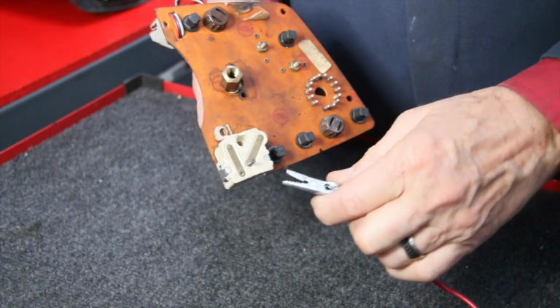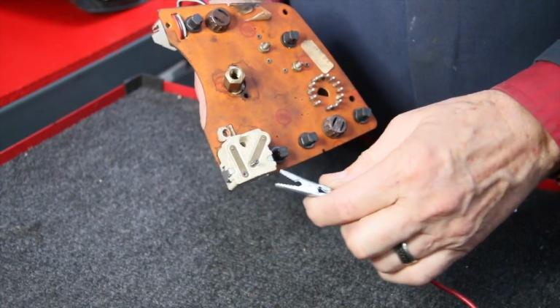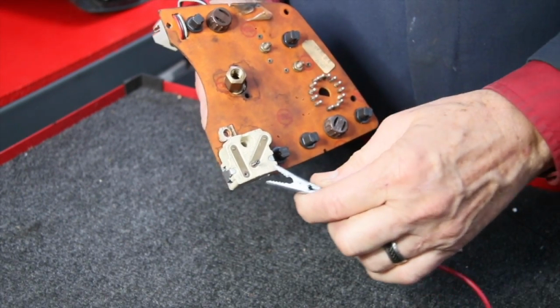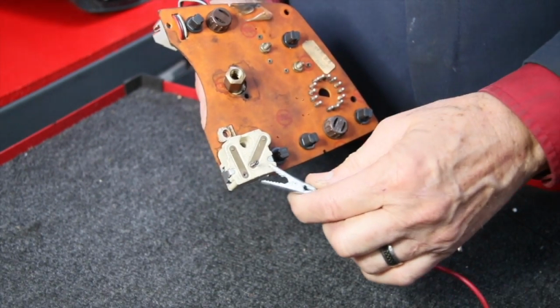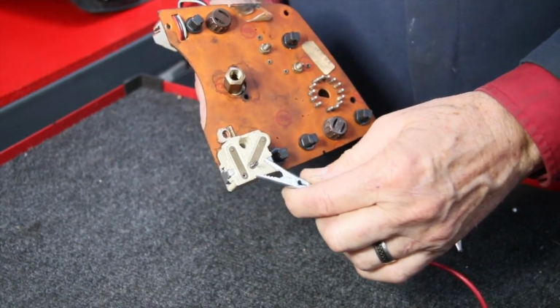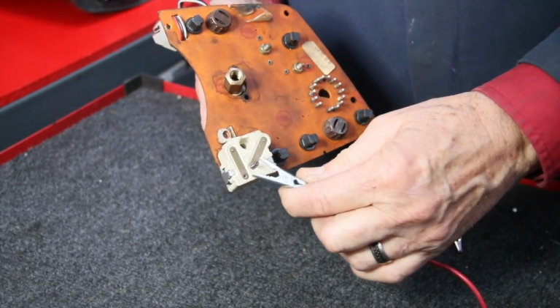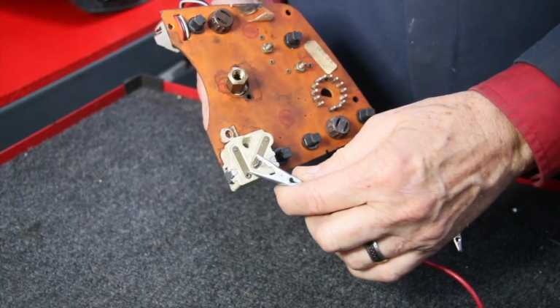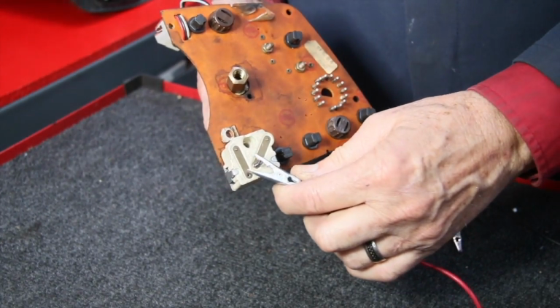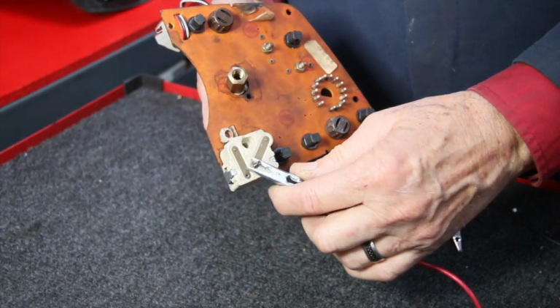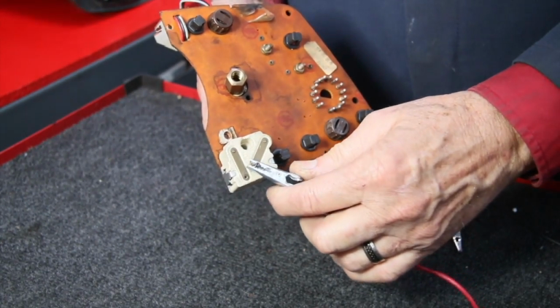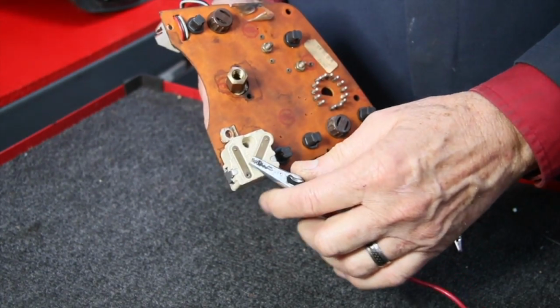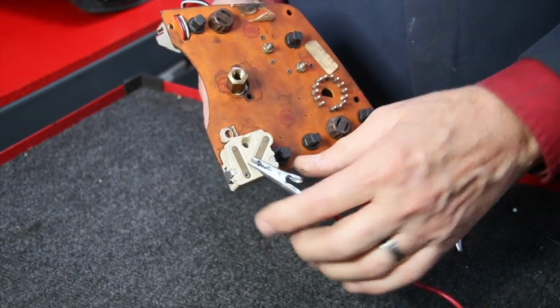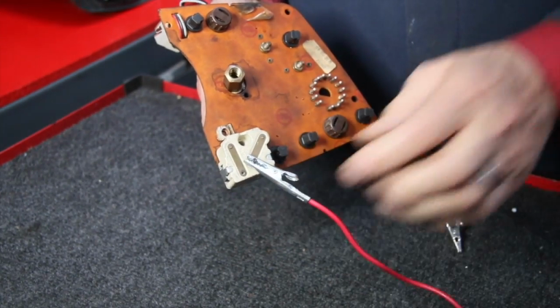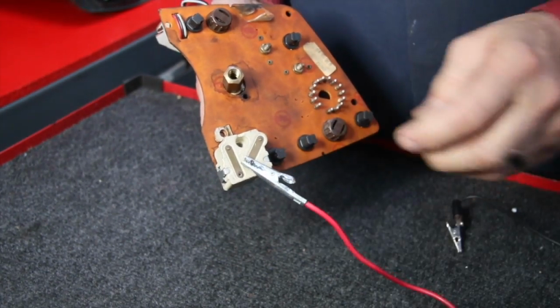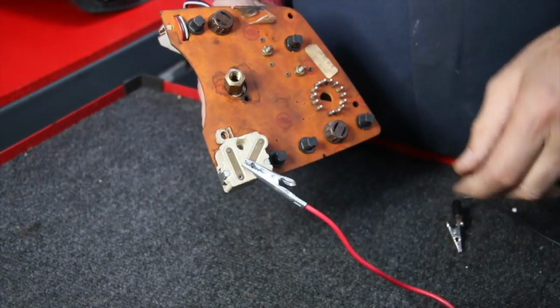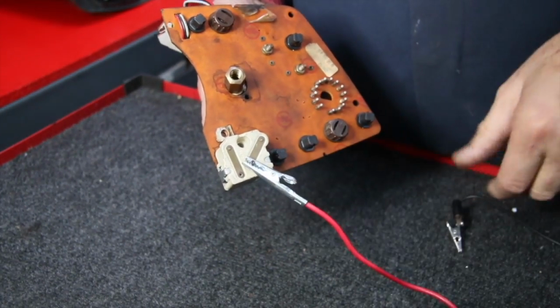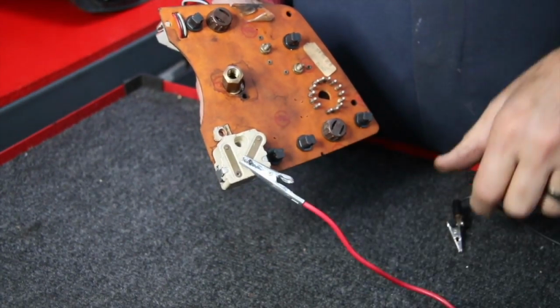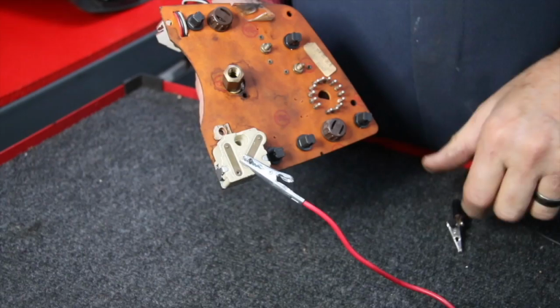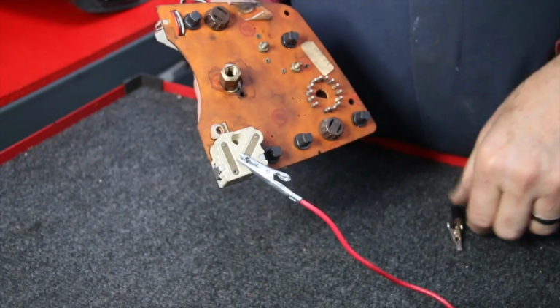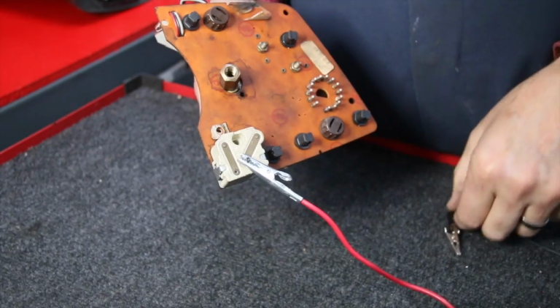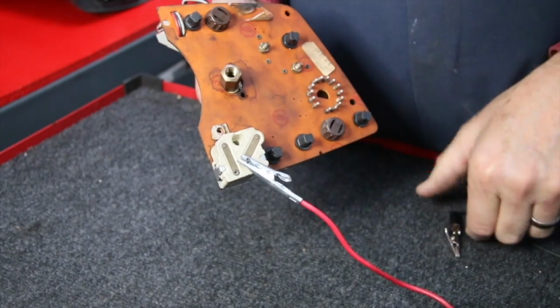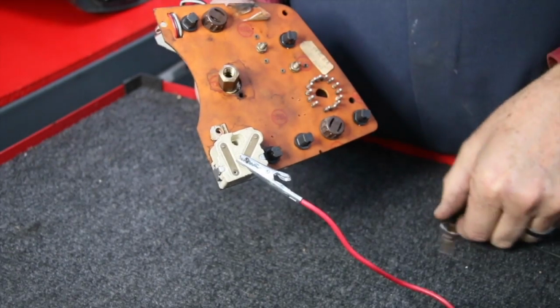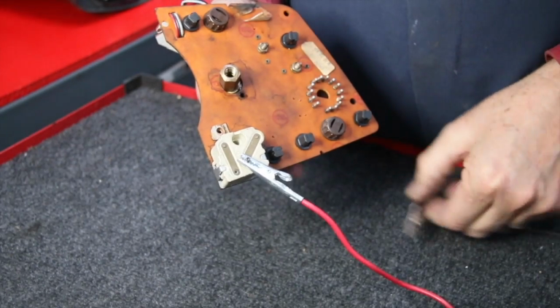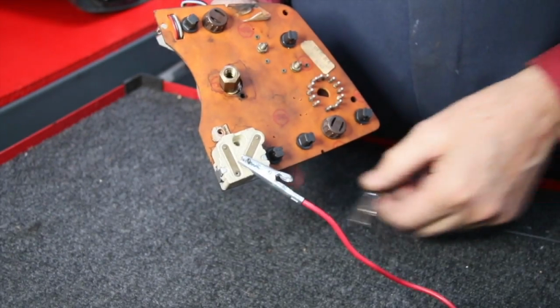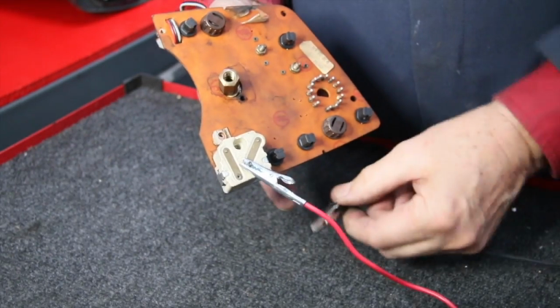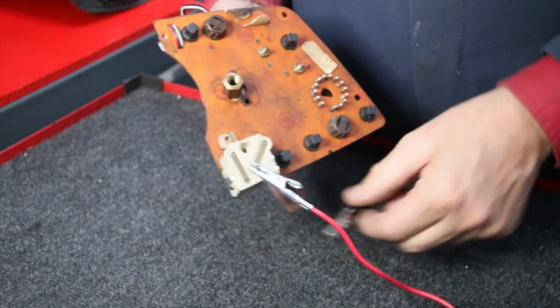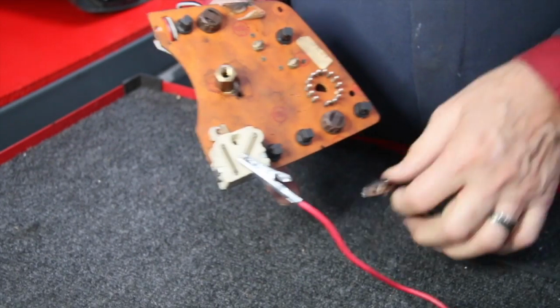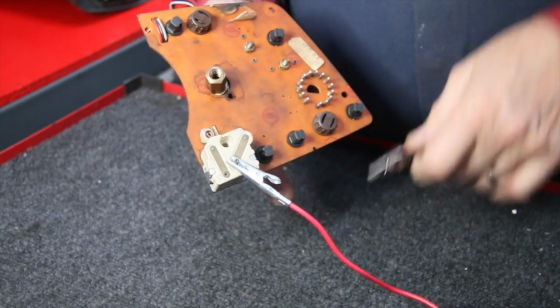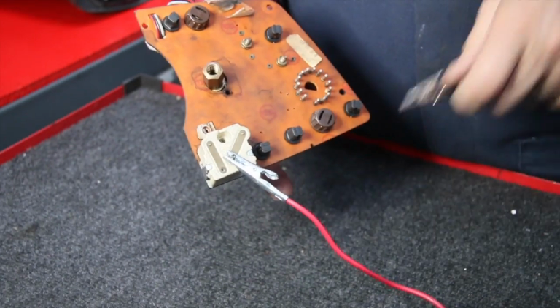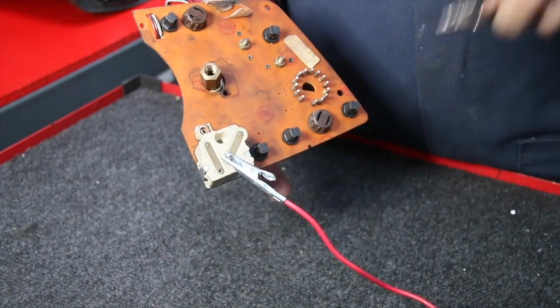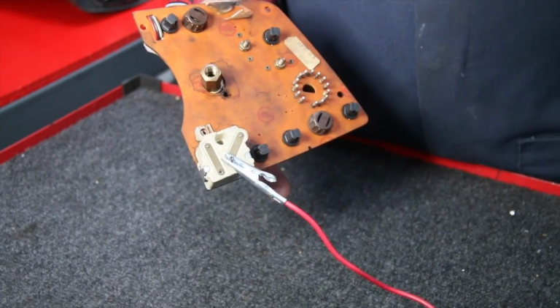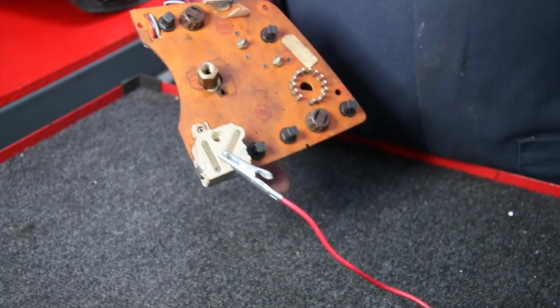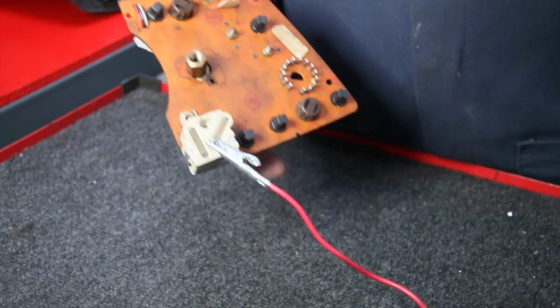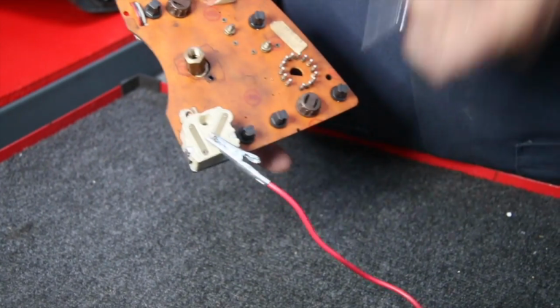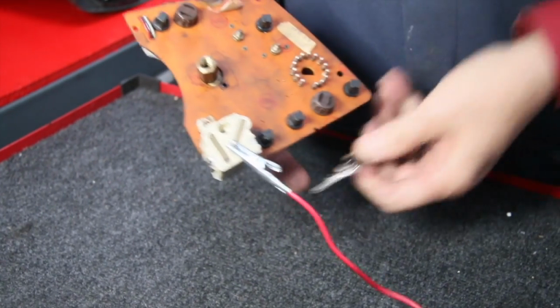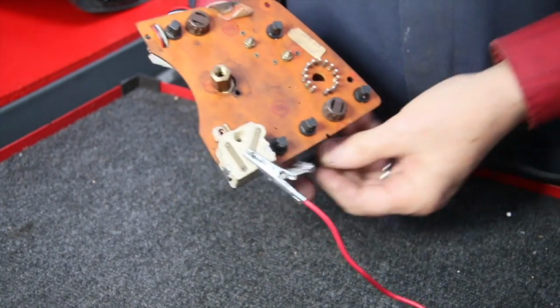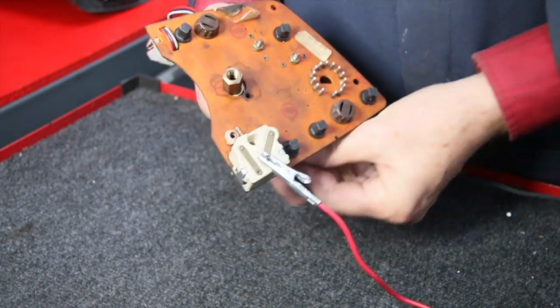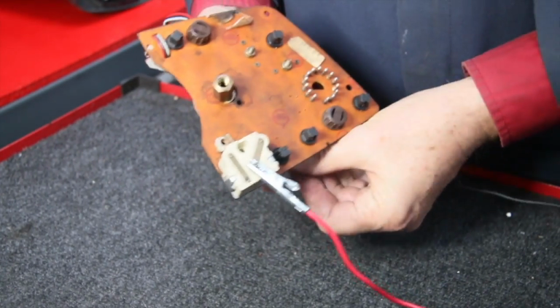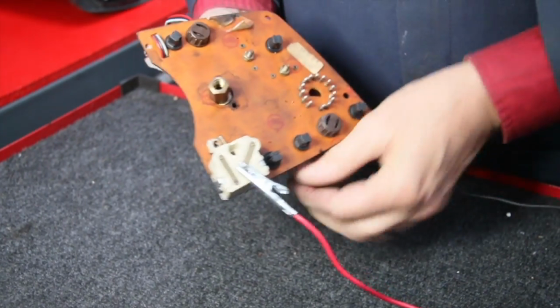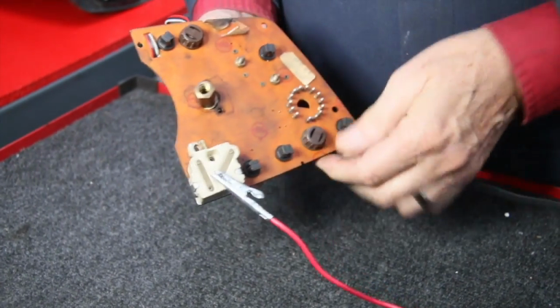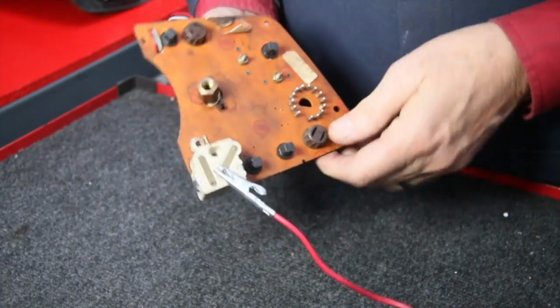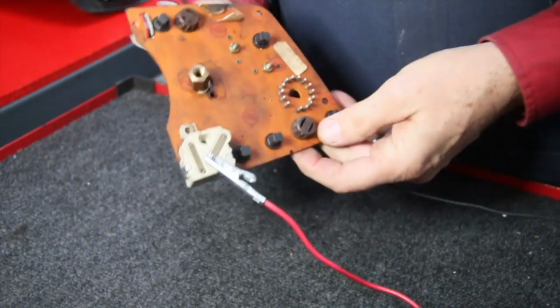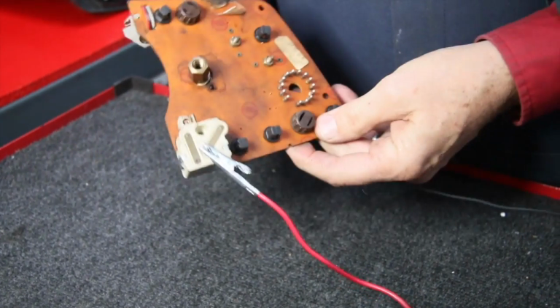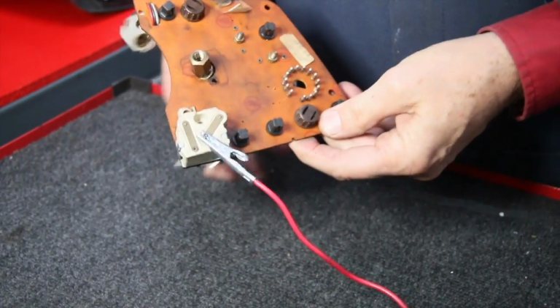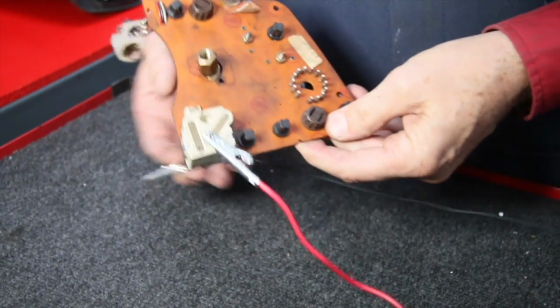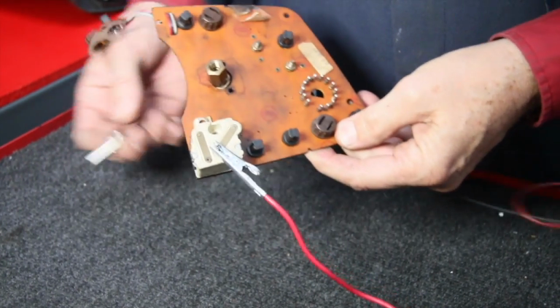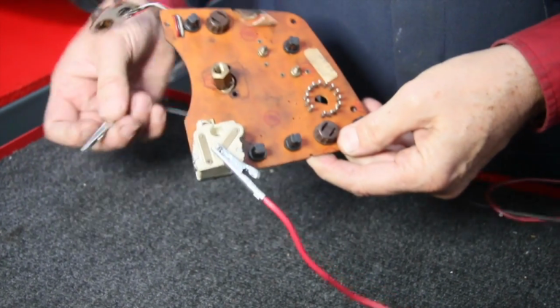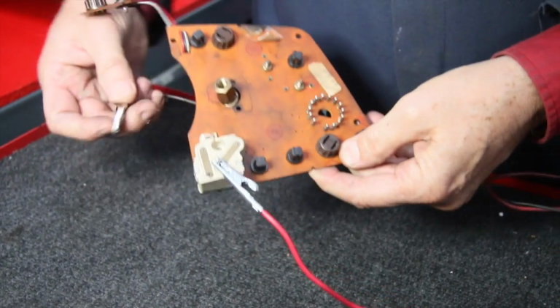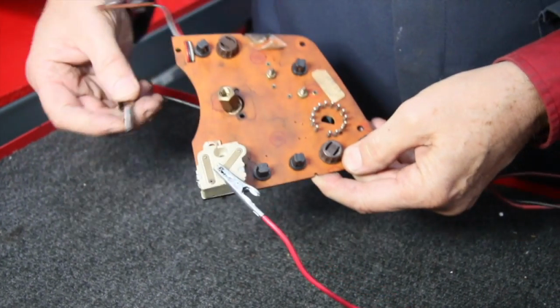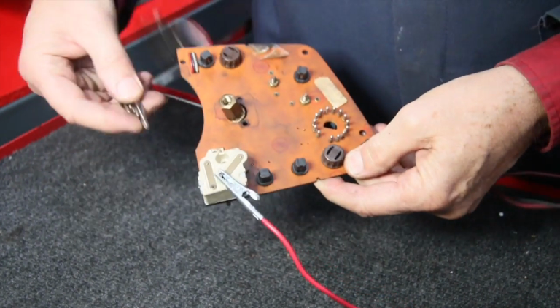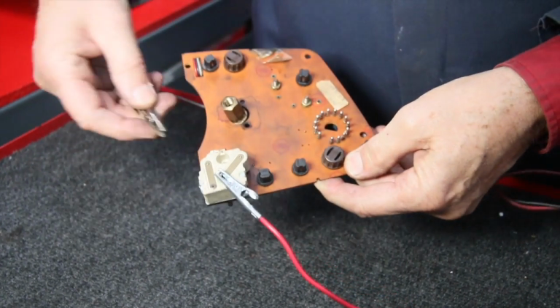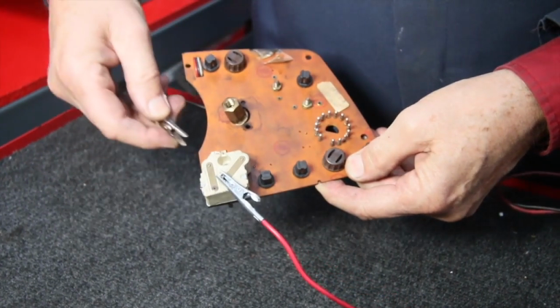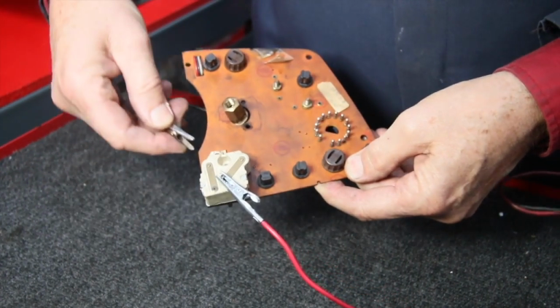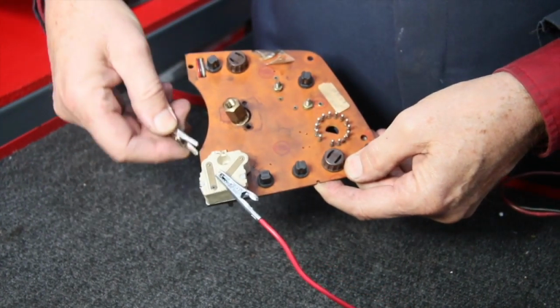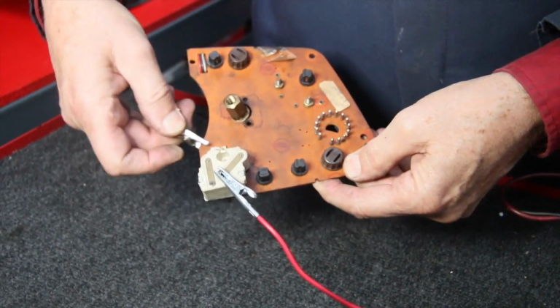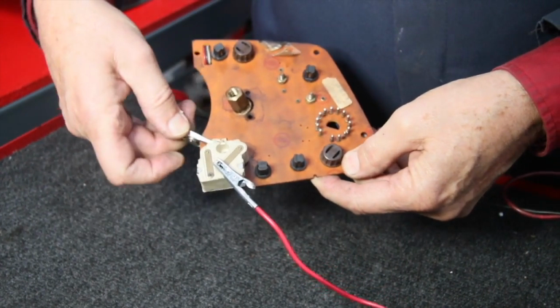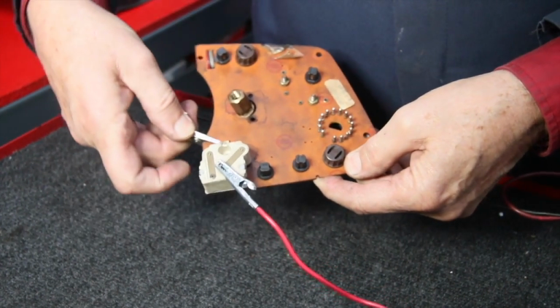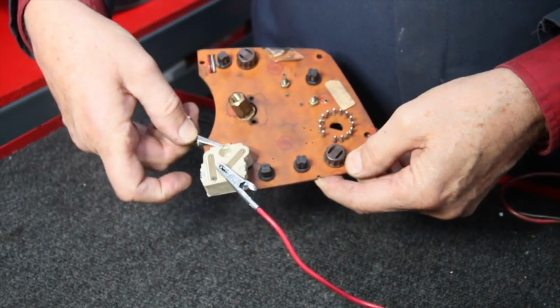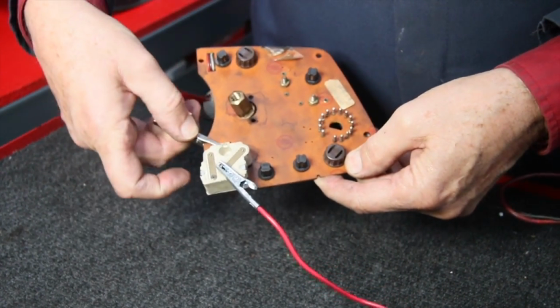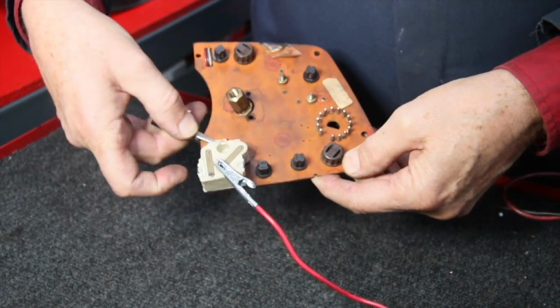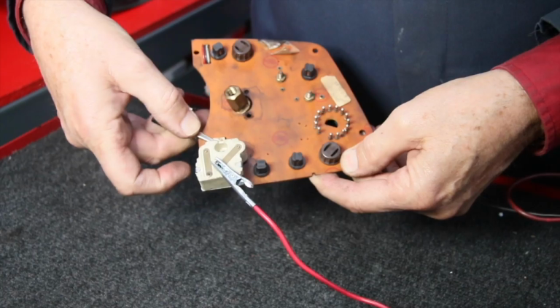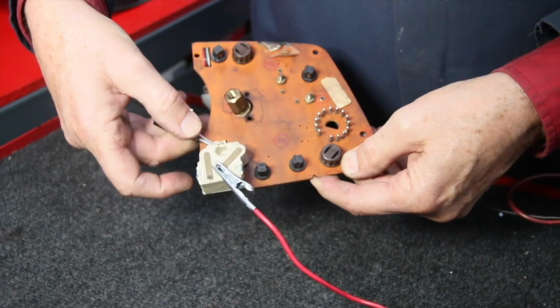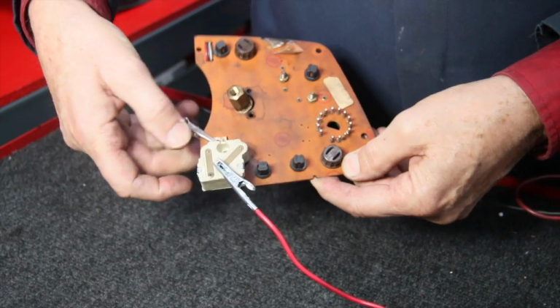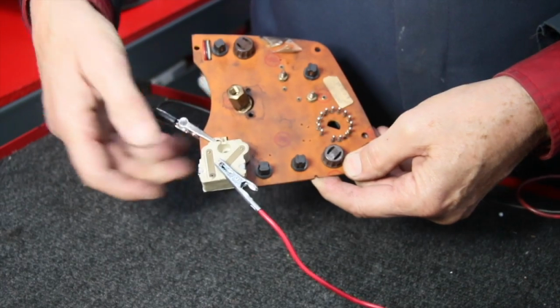So I just ran a sheet metal screw into the hole there that allowed me to connect the positive lead from my booster to that.